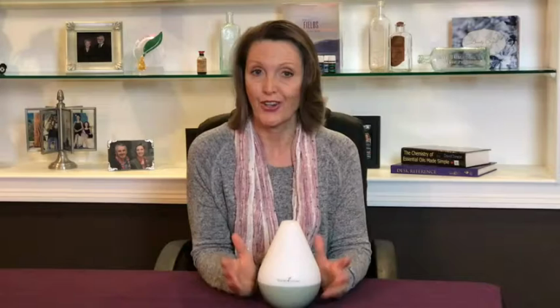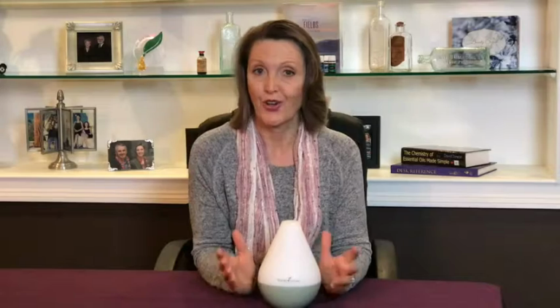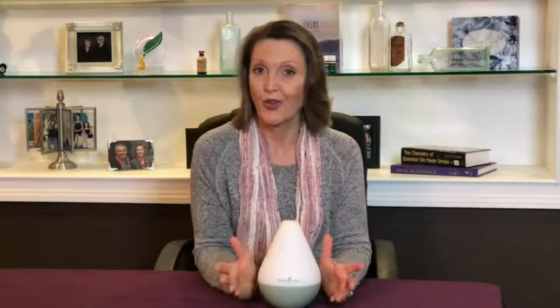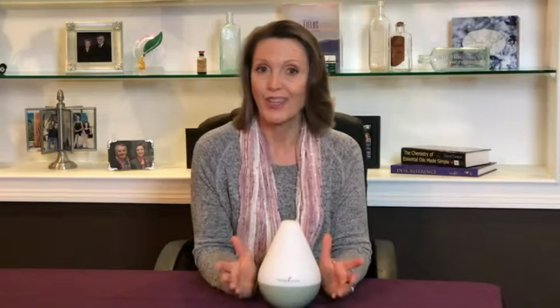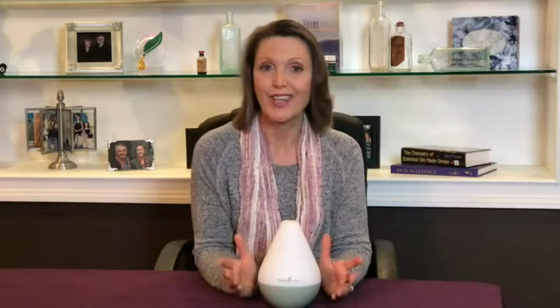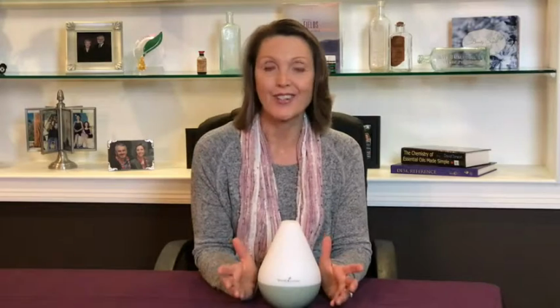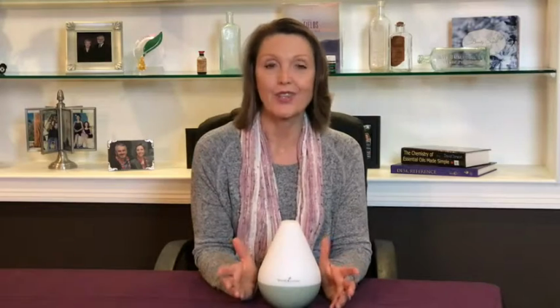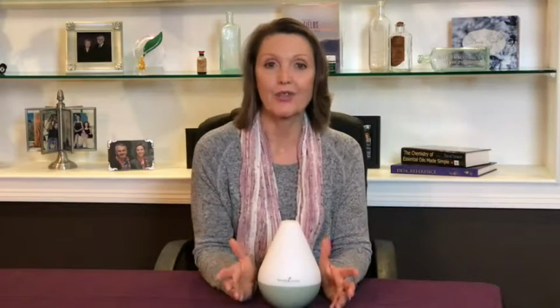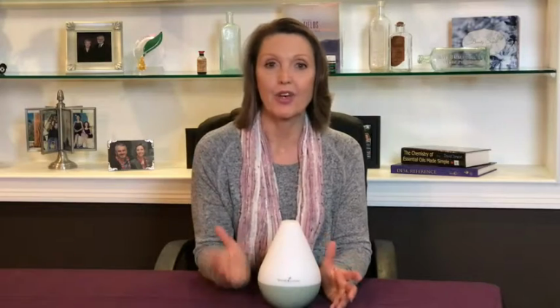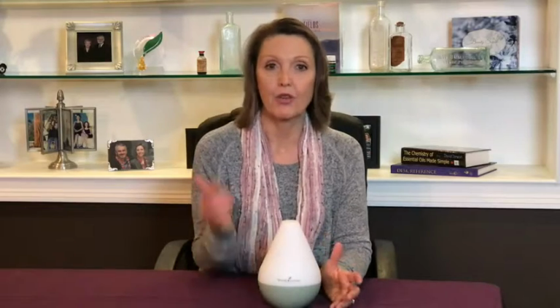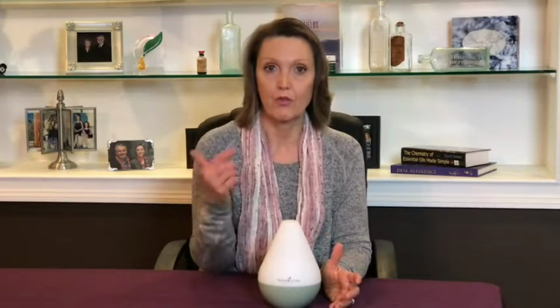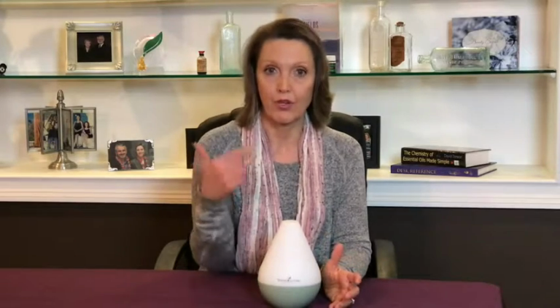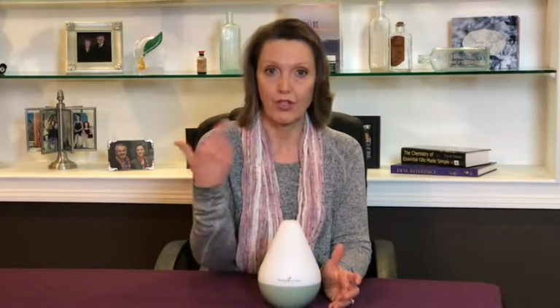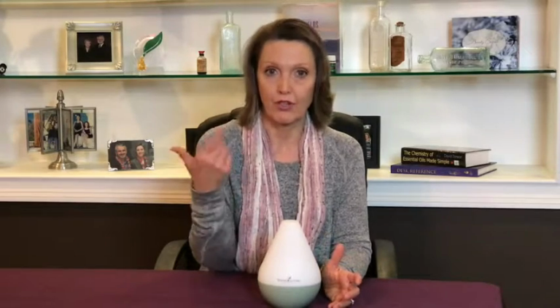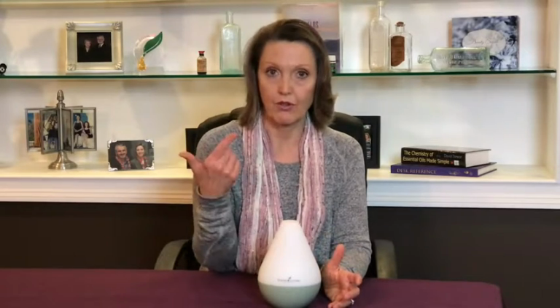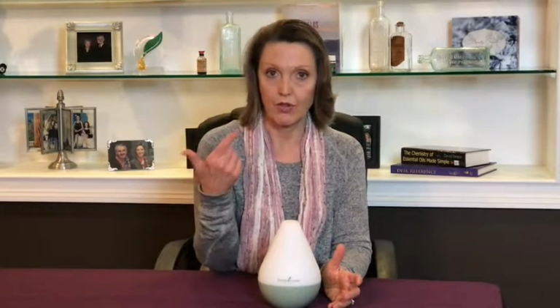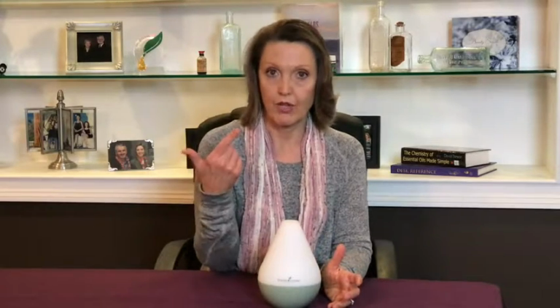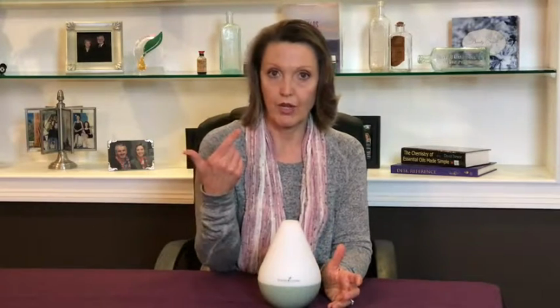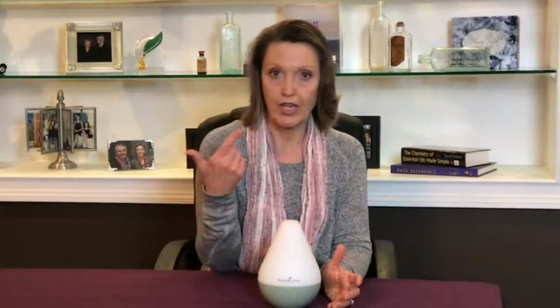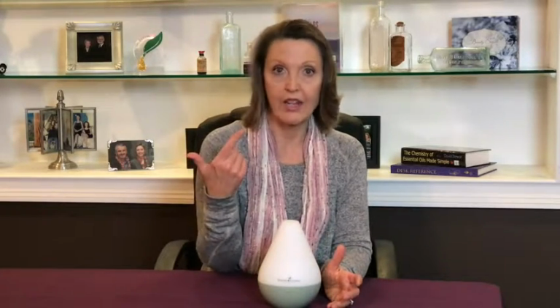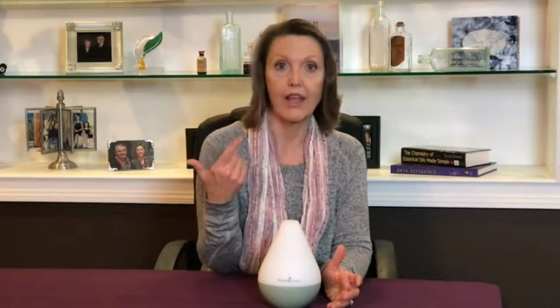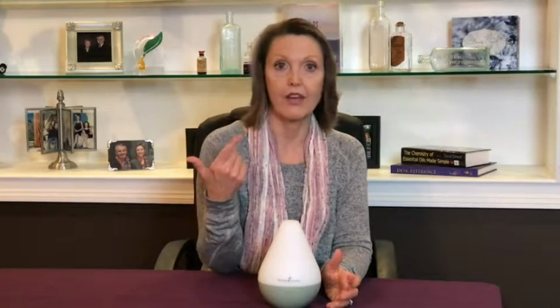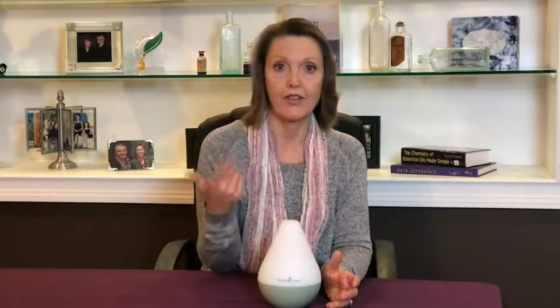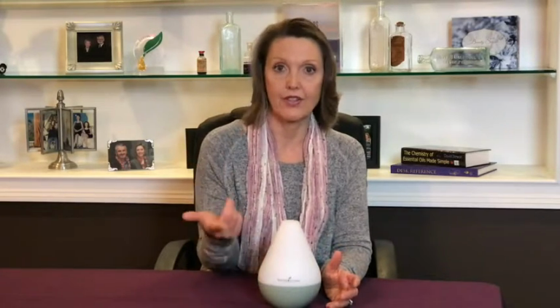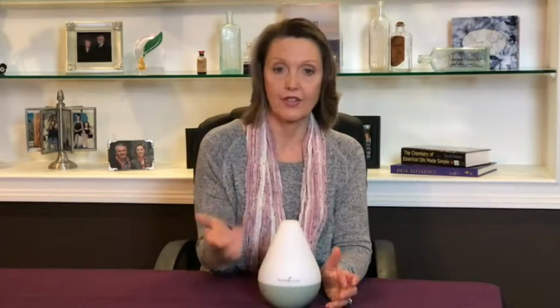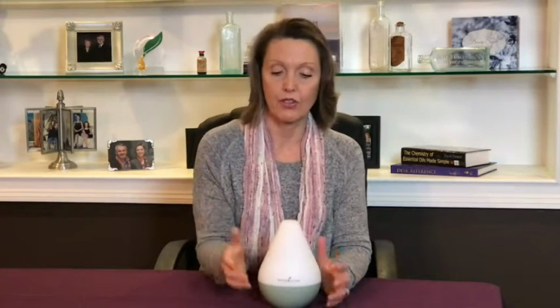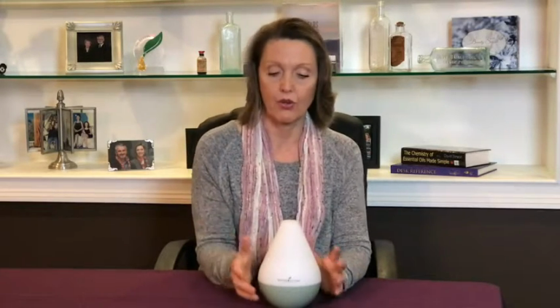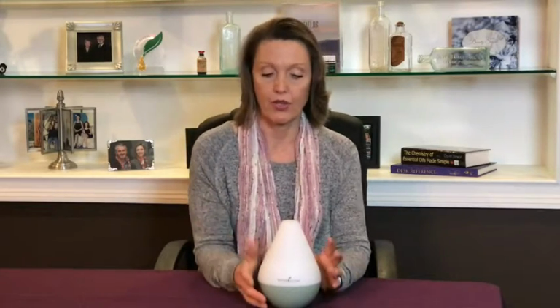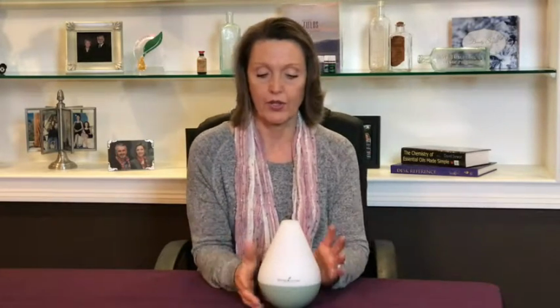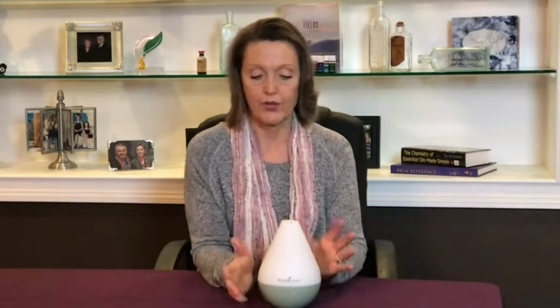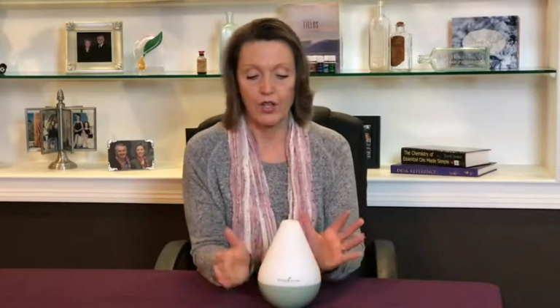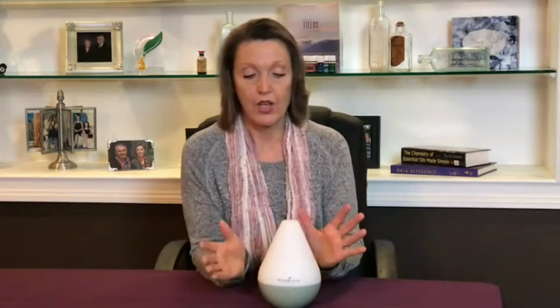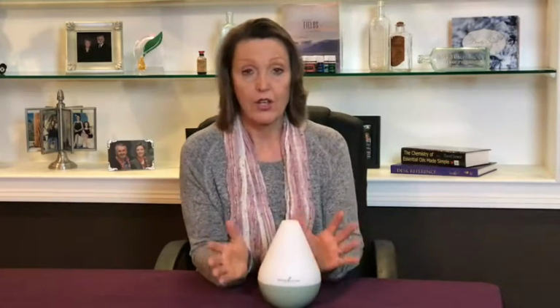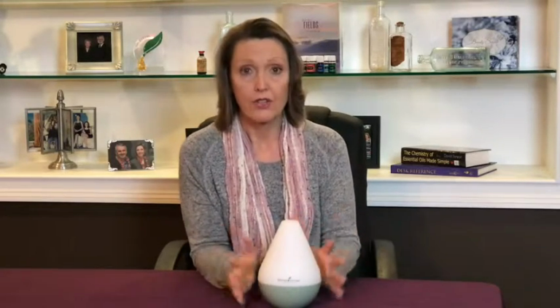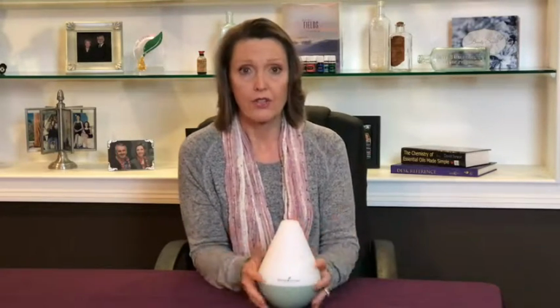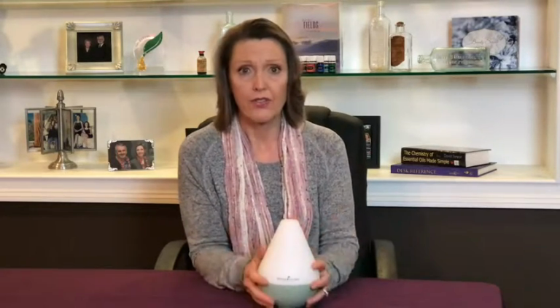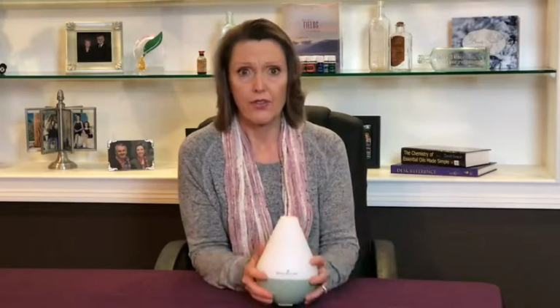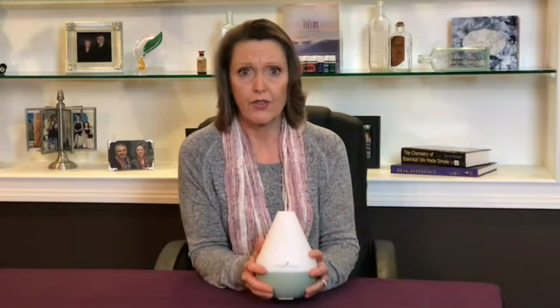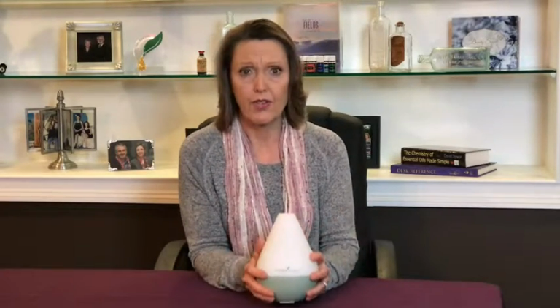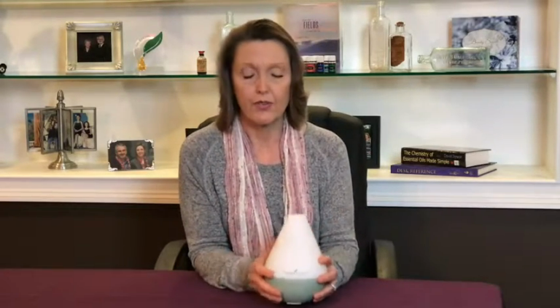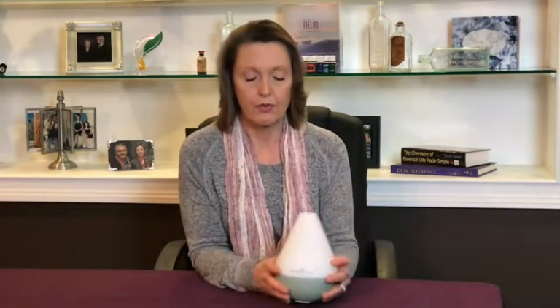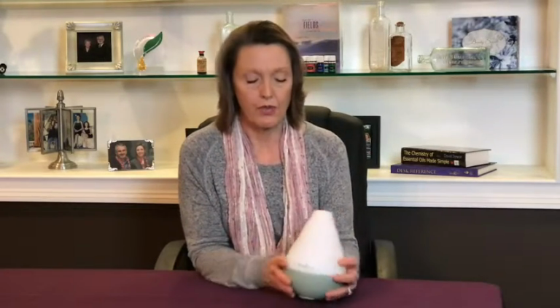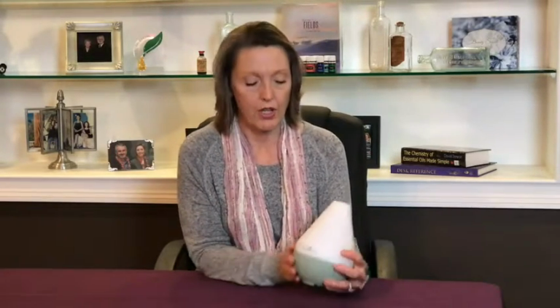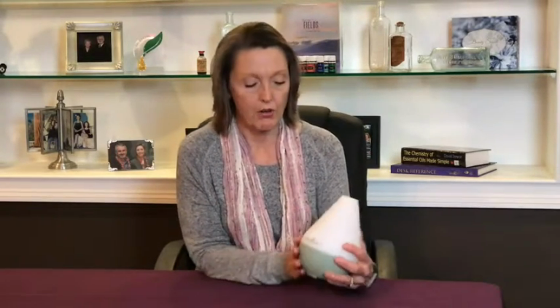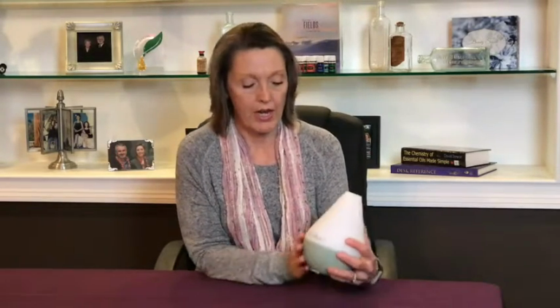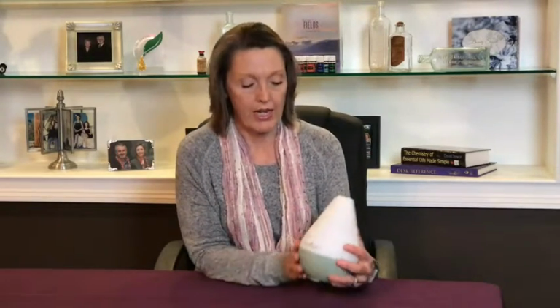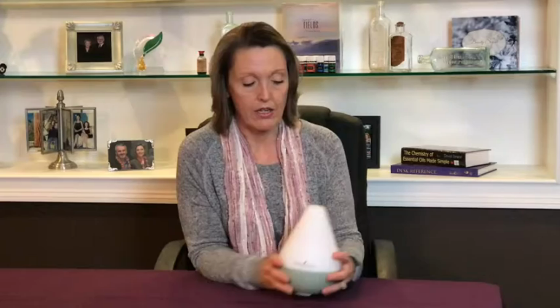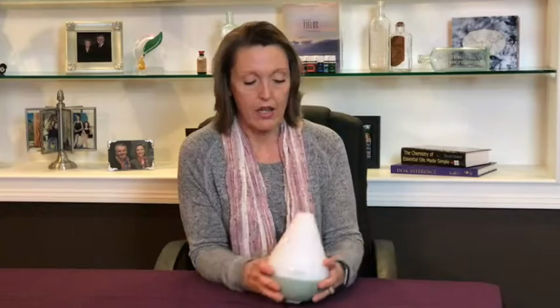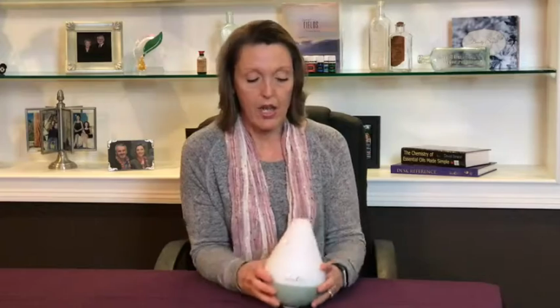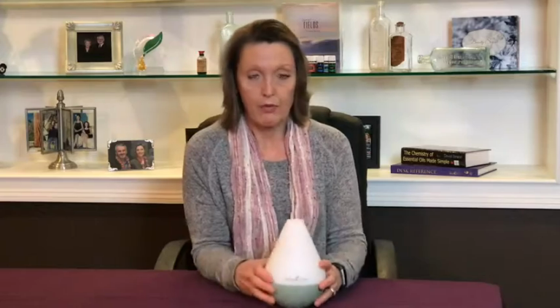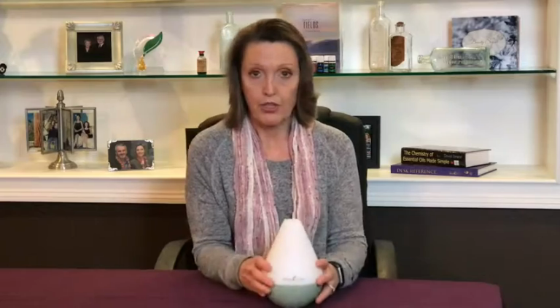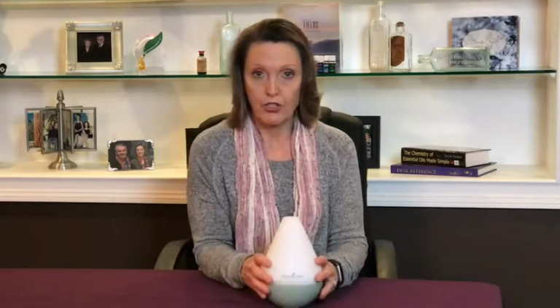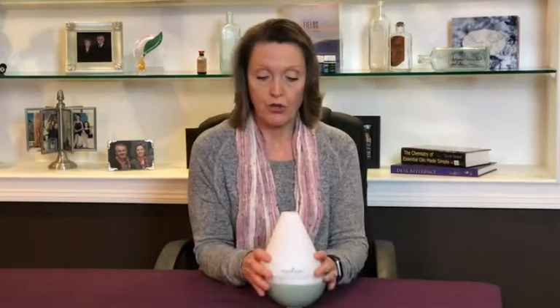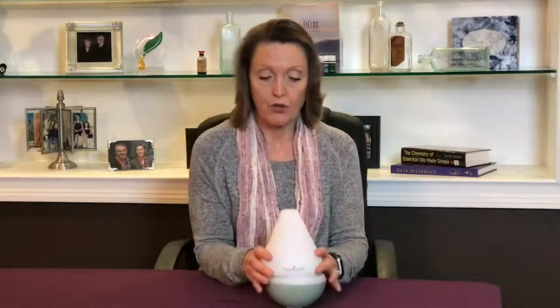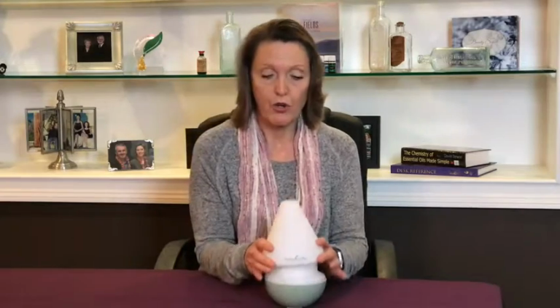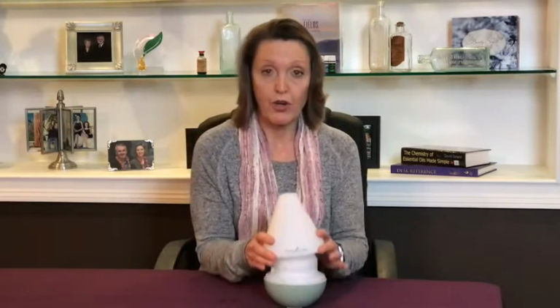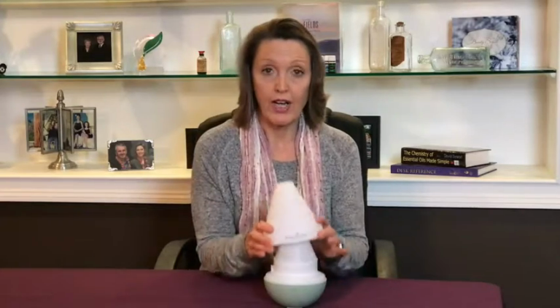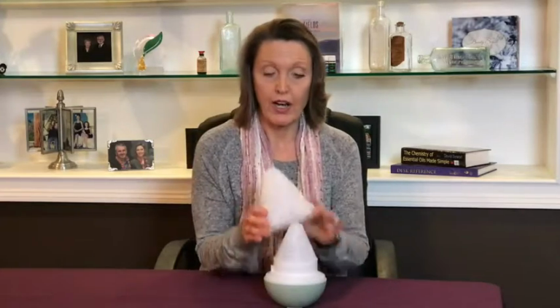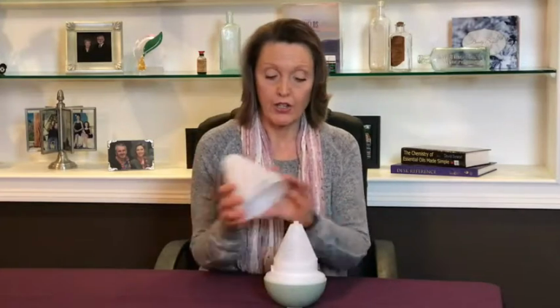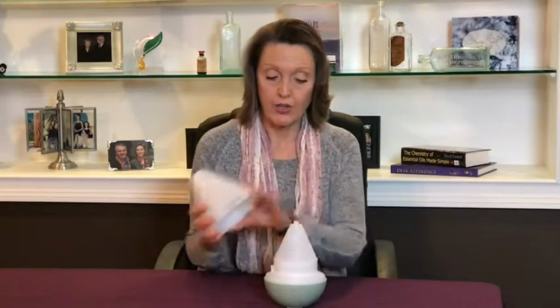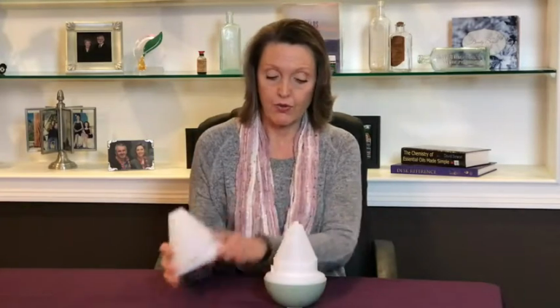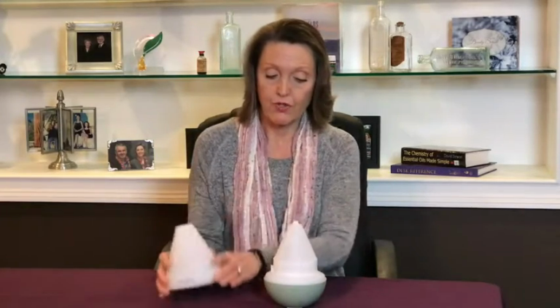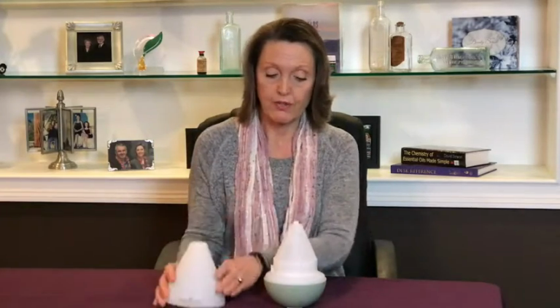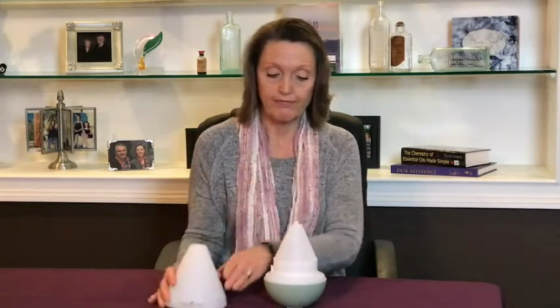You can only get to it when you inhale the essential oils, so the diffusing is really great. I'm going to show you real quick how to use it.